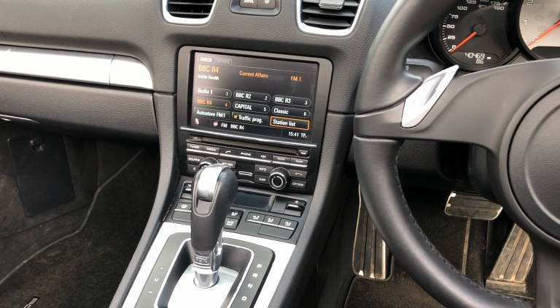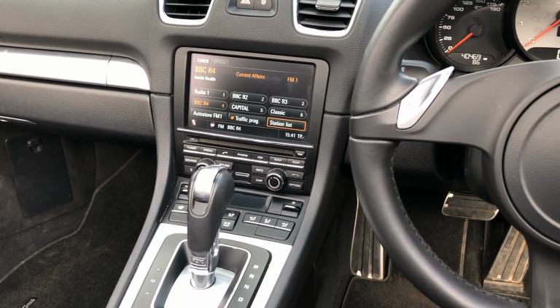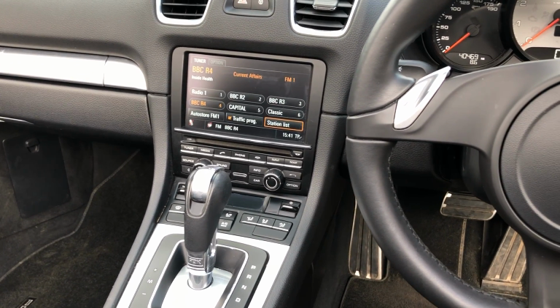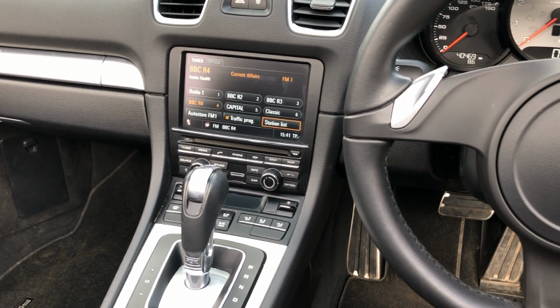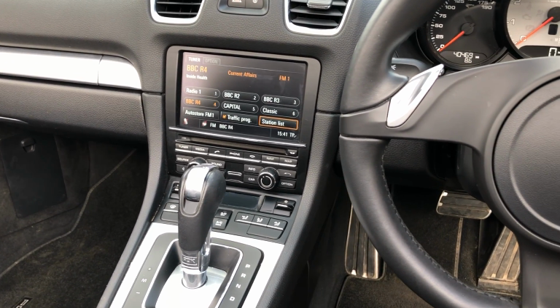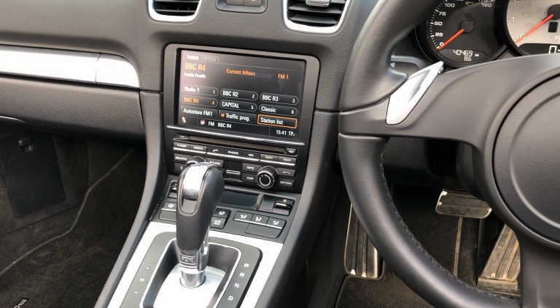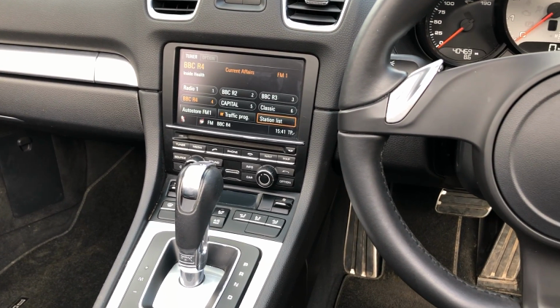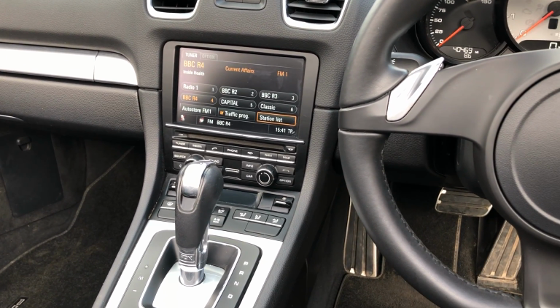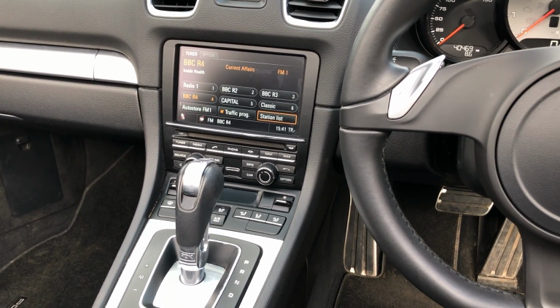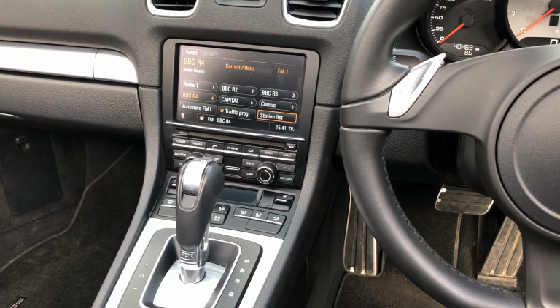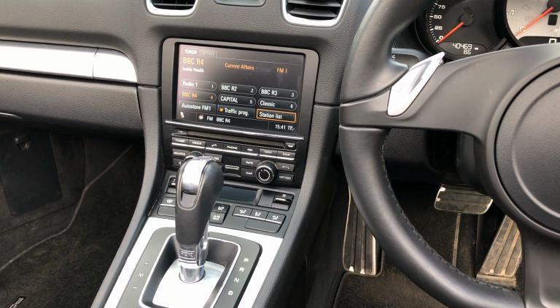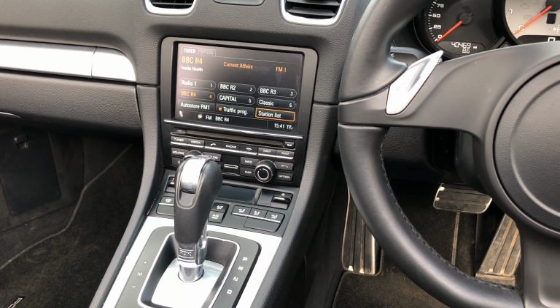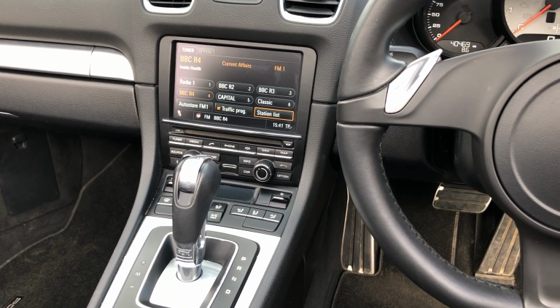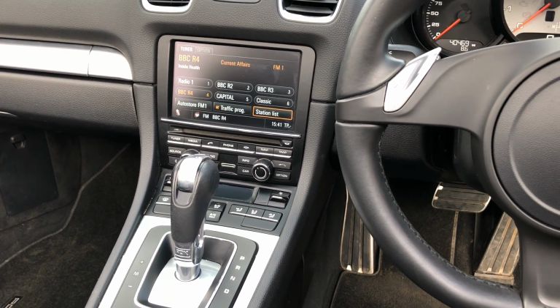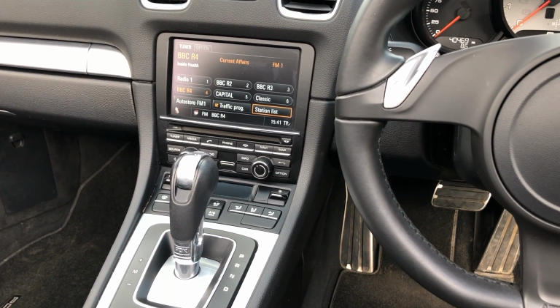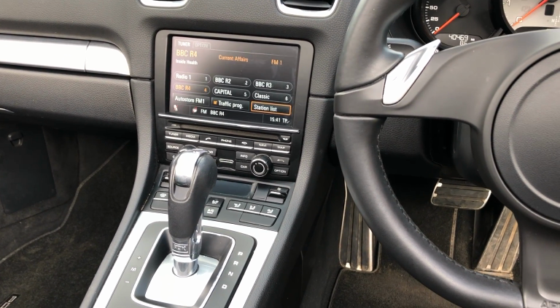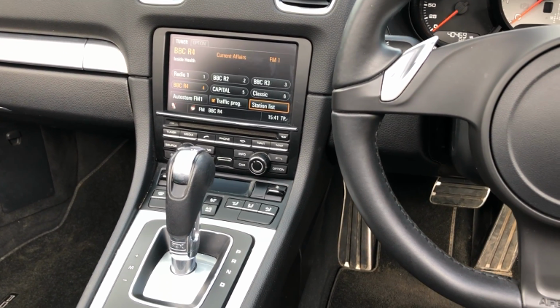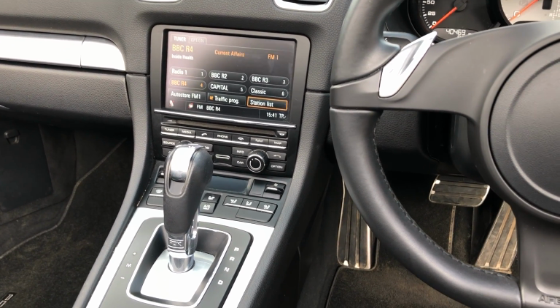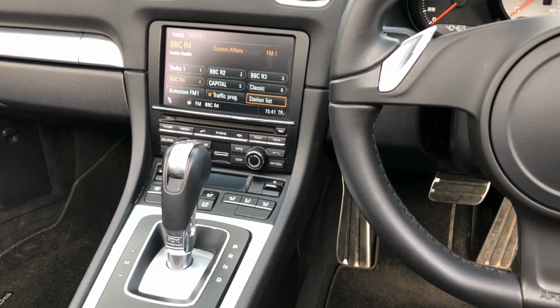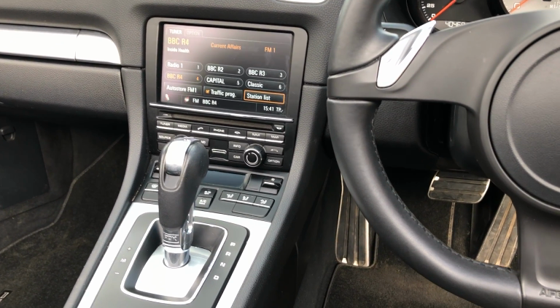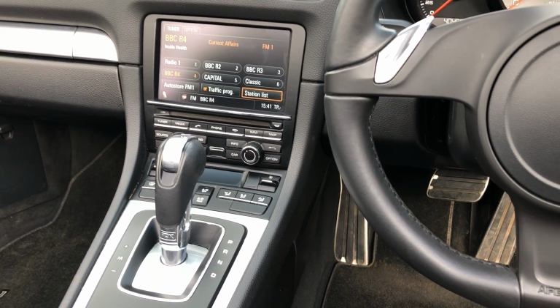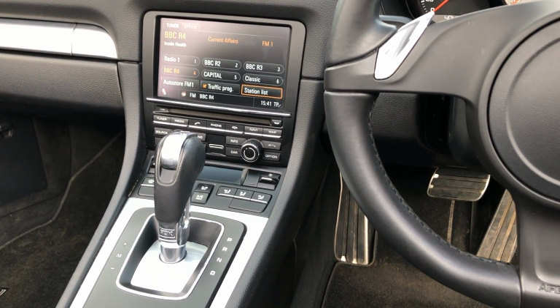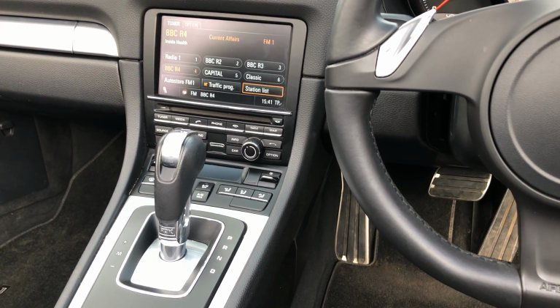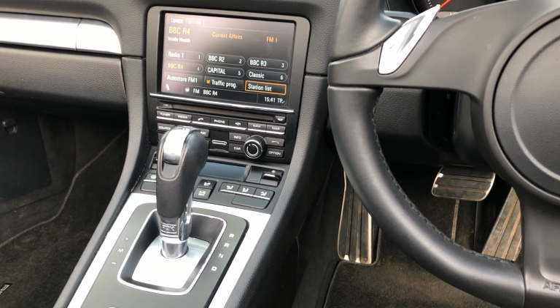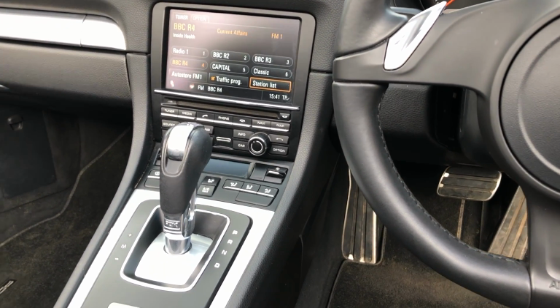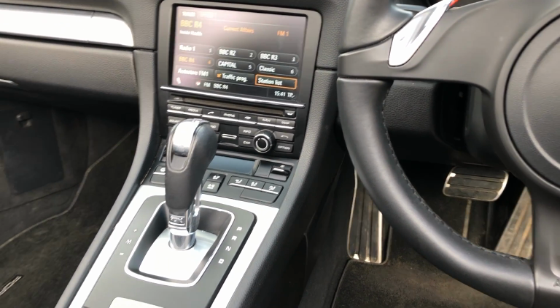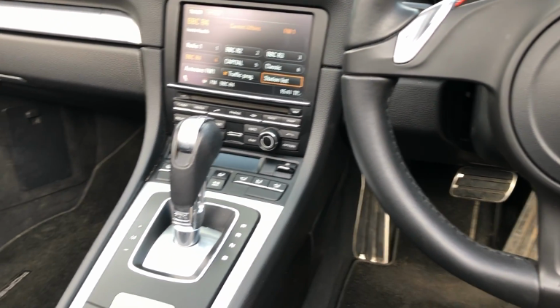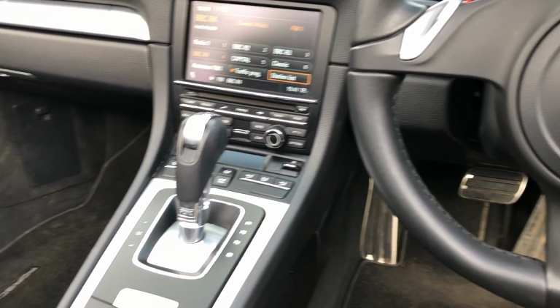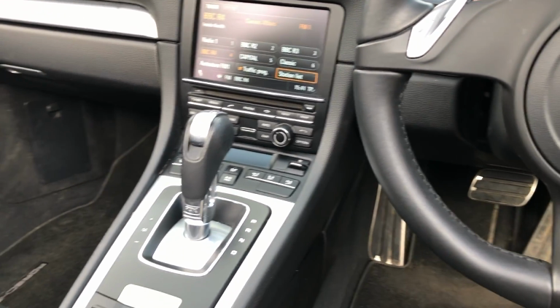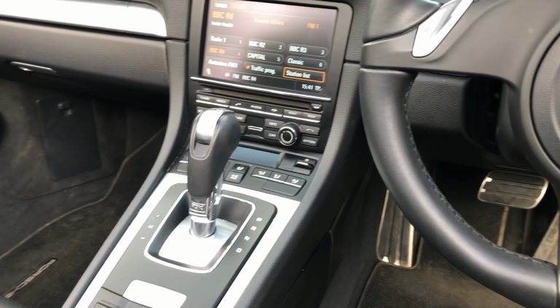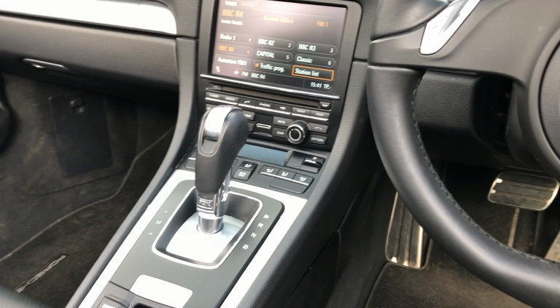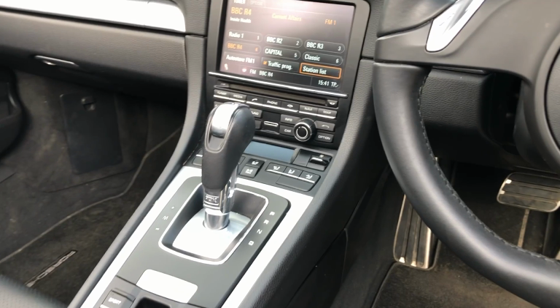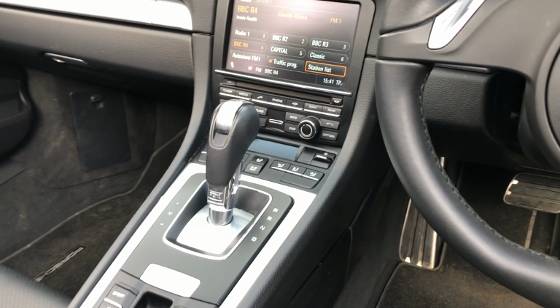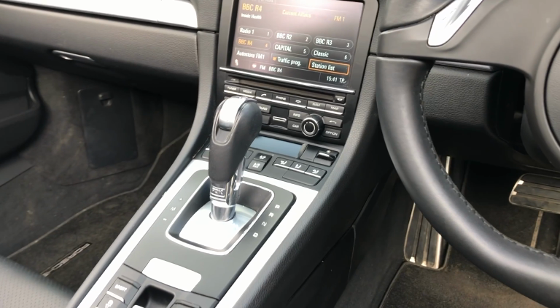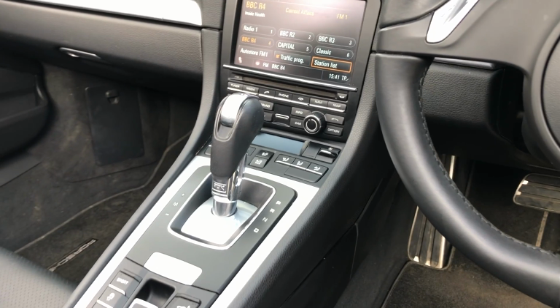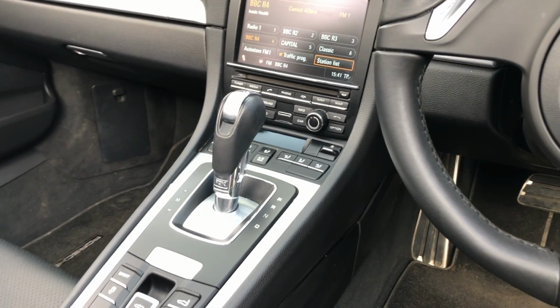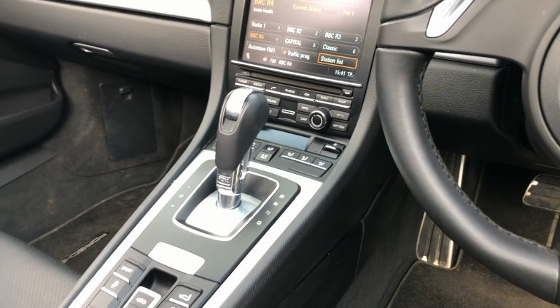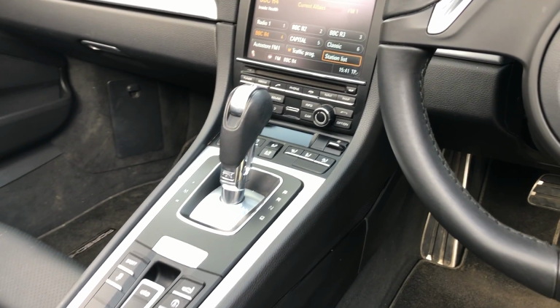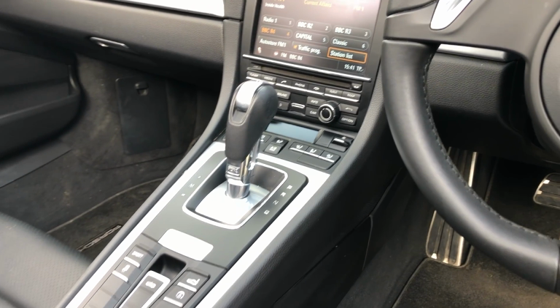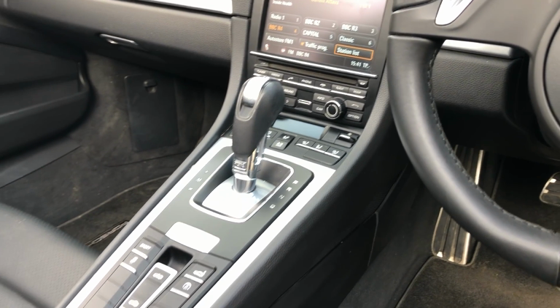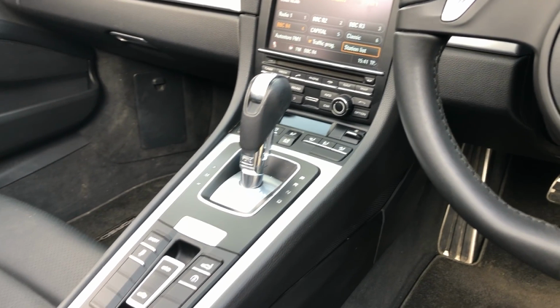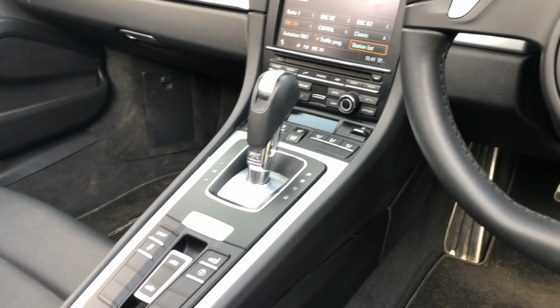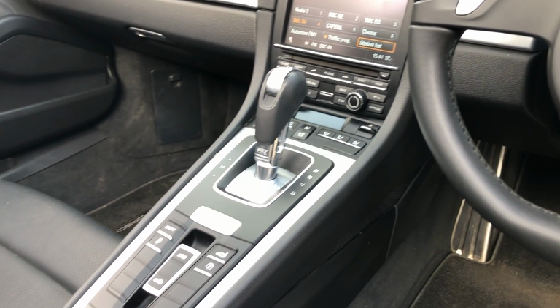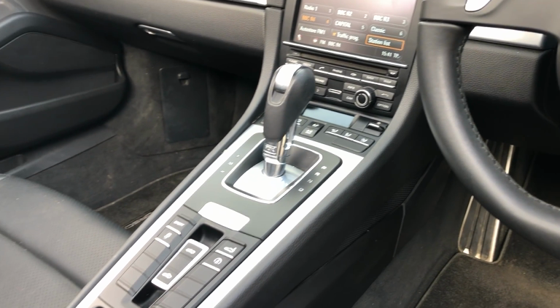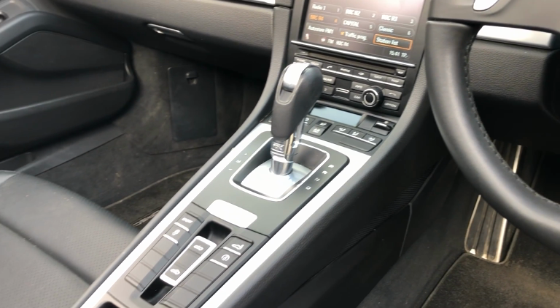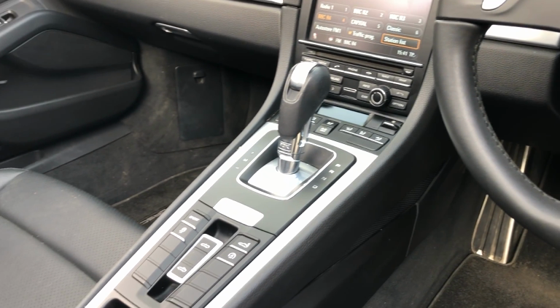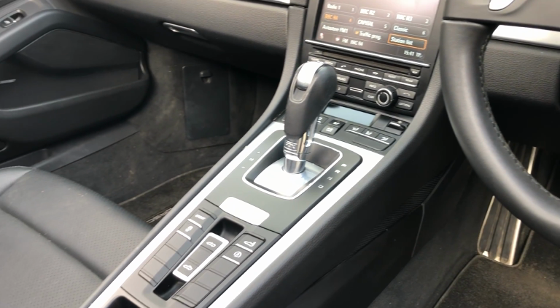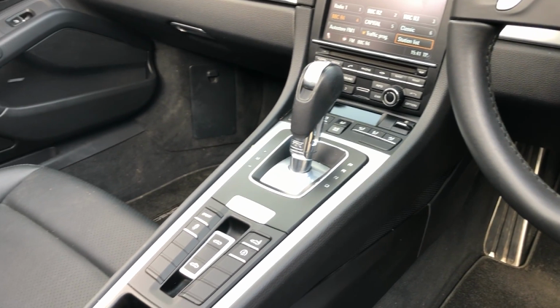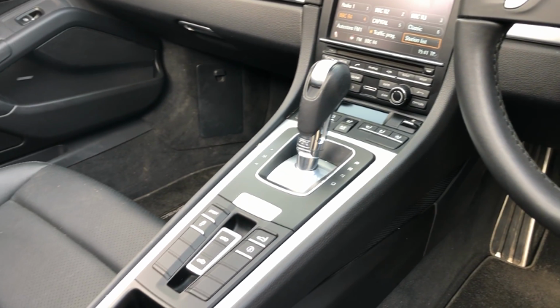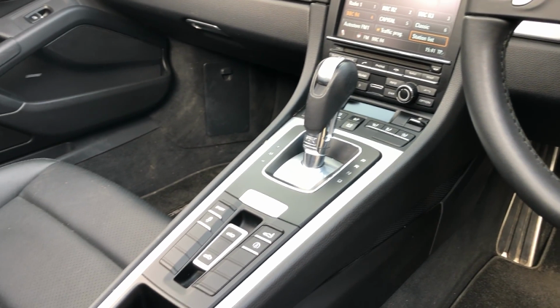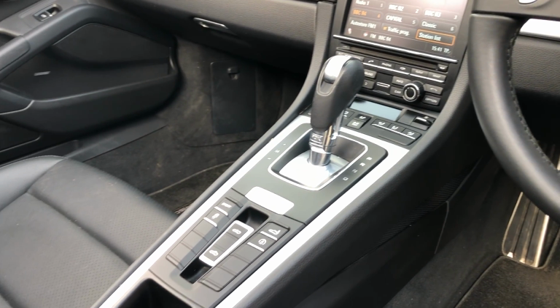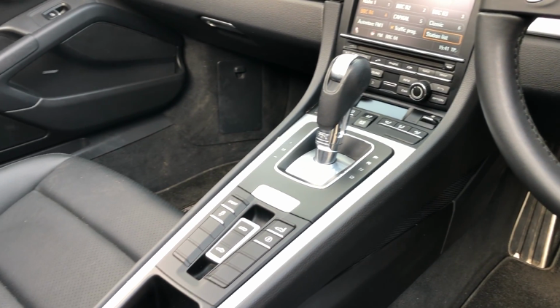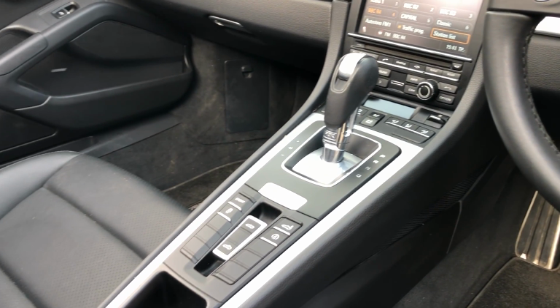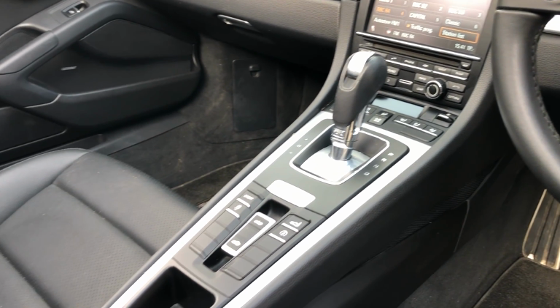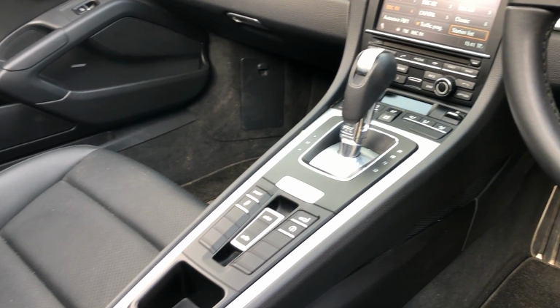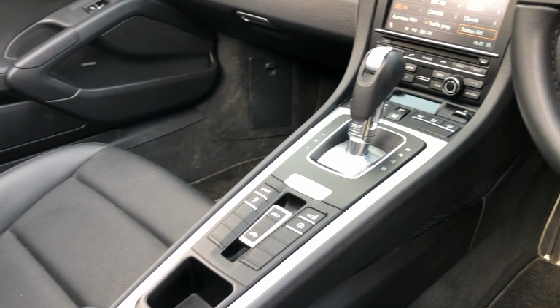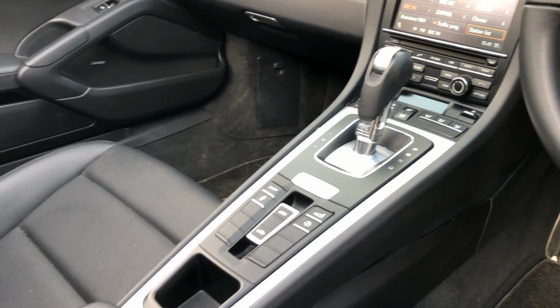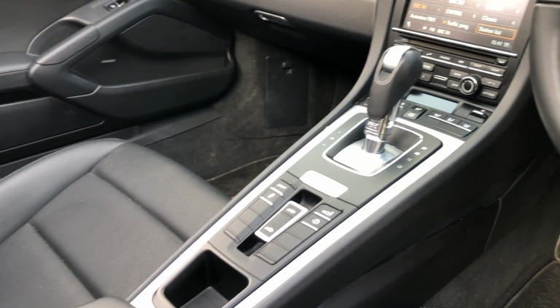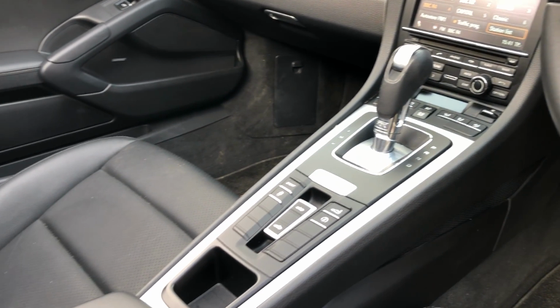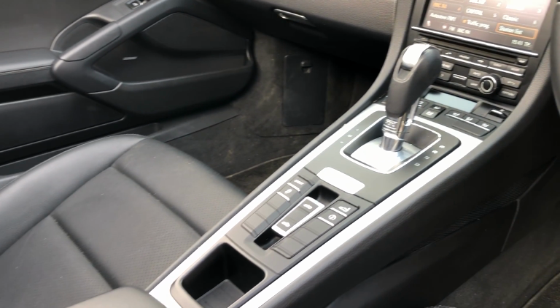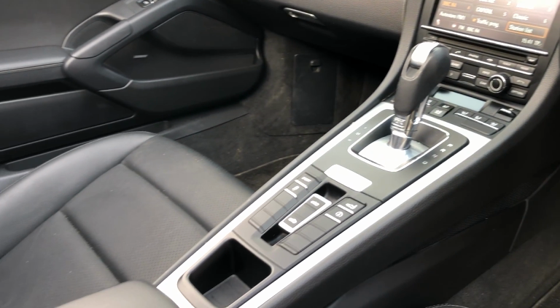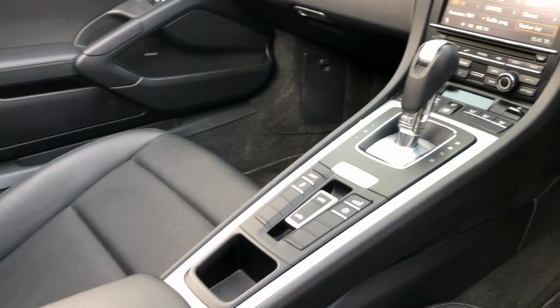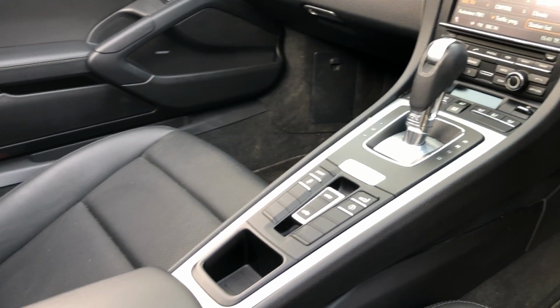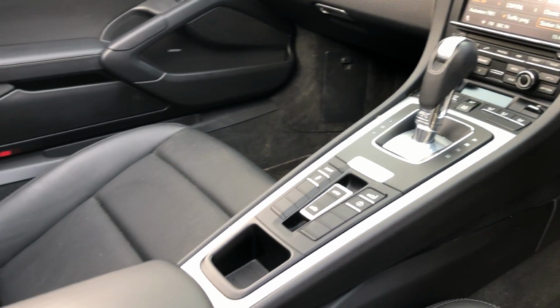We've also got satellite navigation, radio, CD, USB, air conditioning, and a sport button.